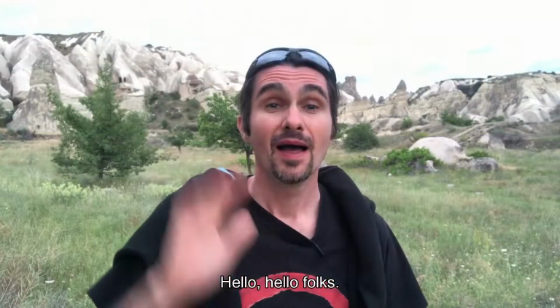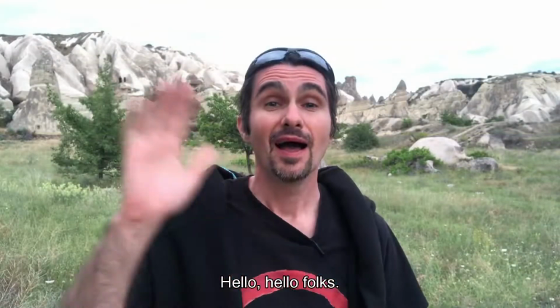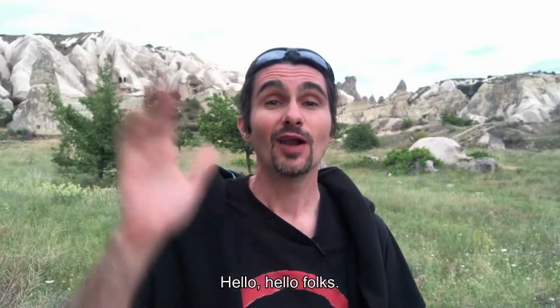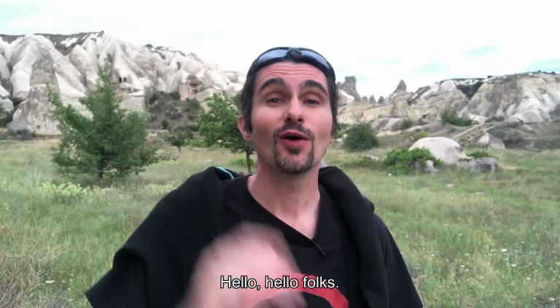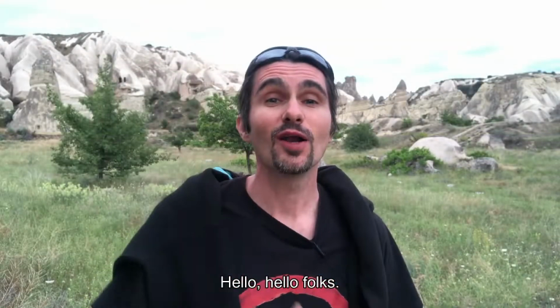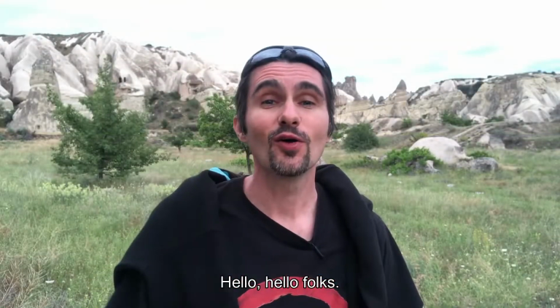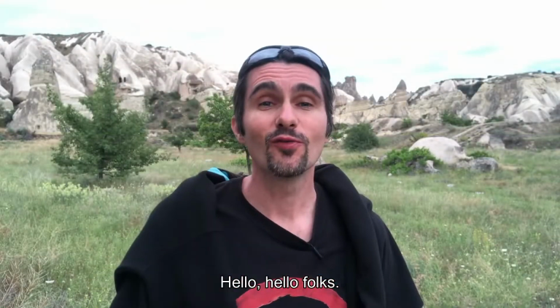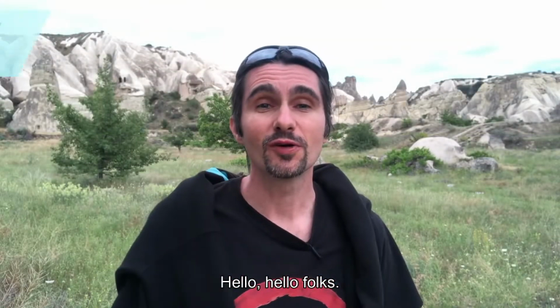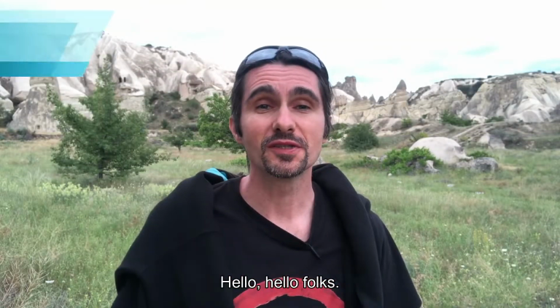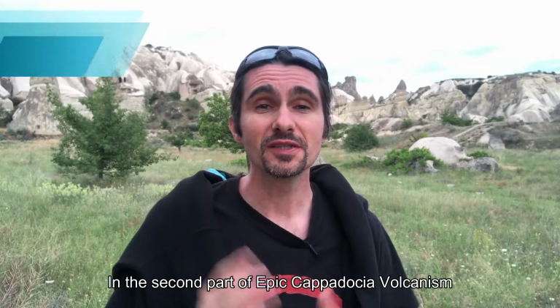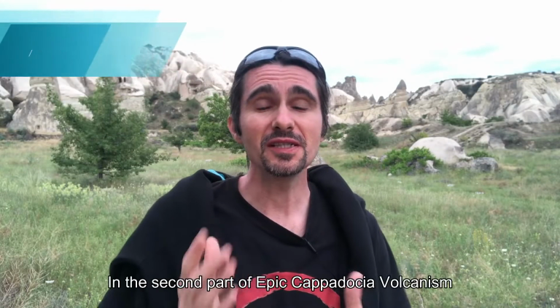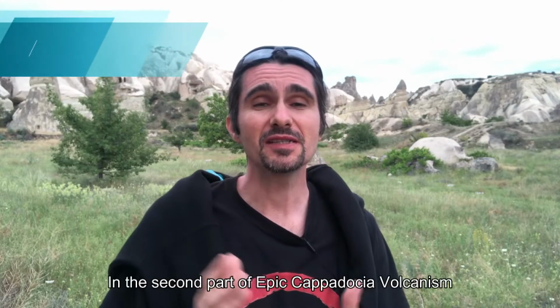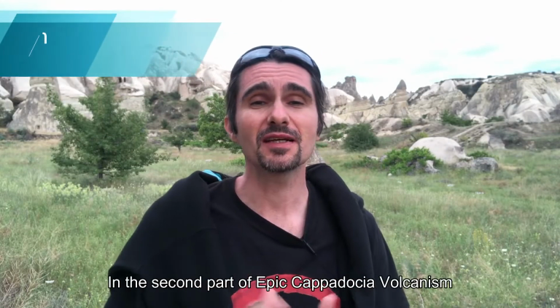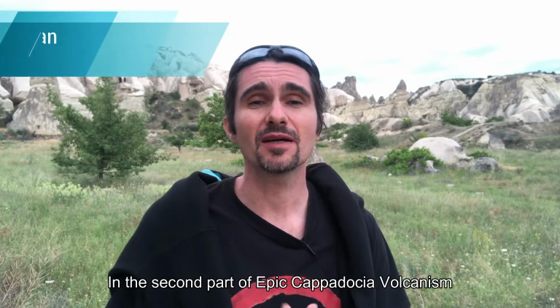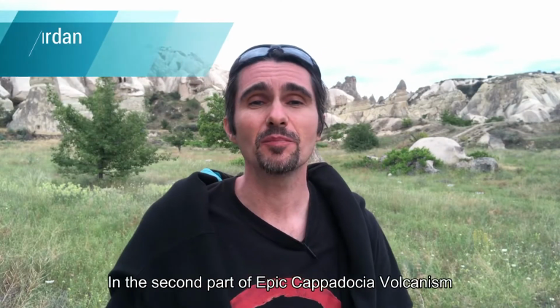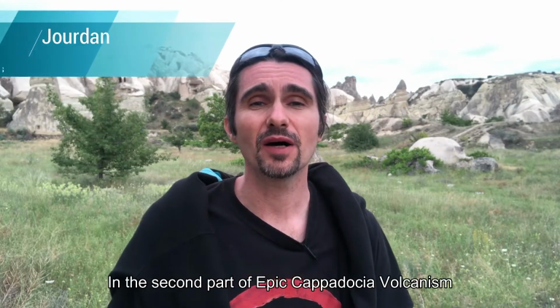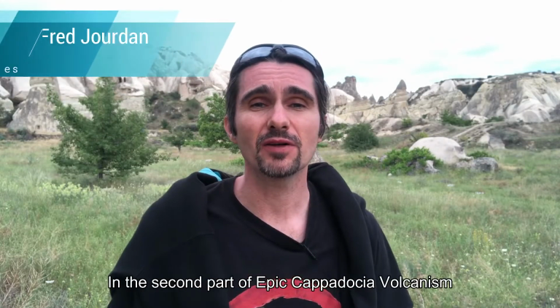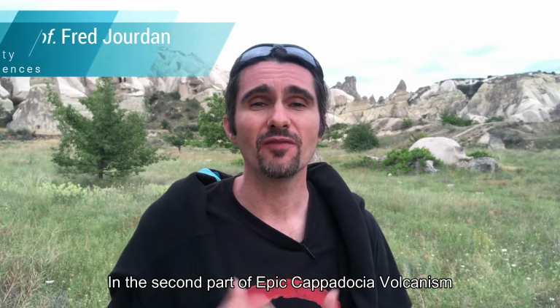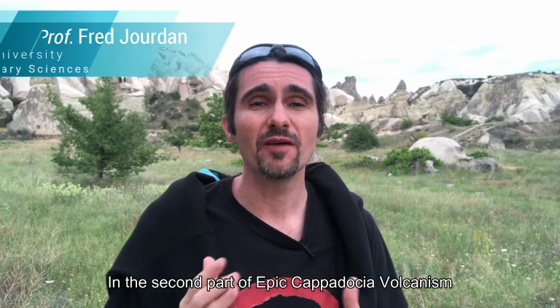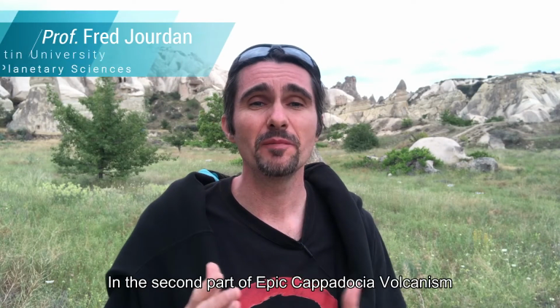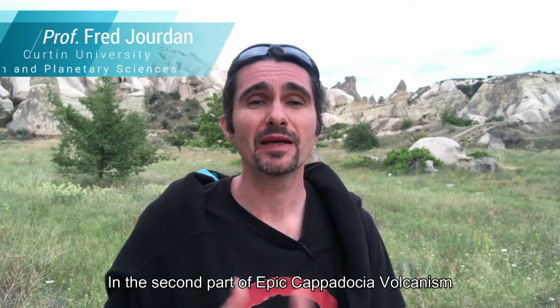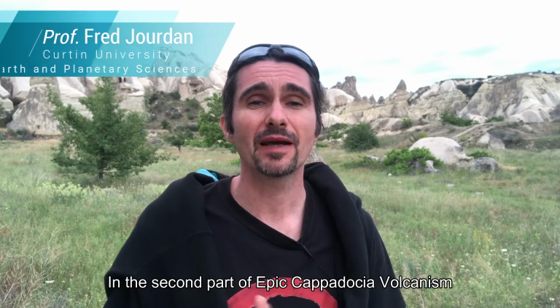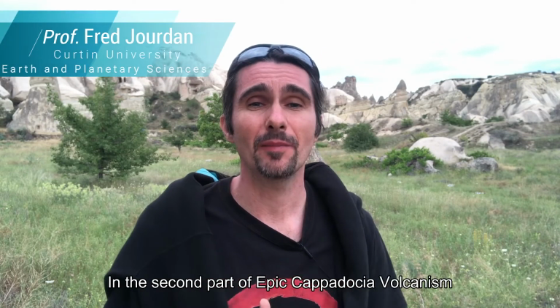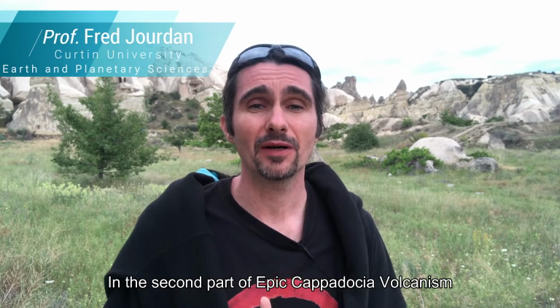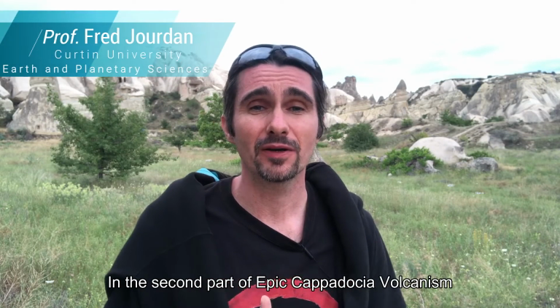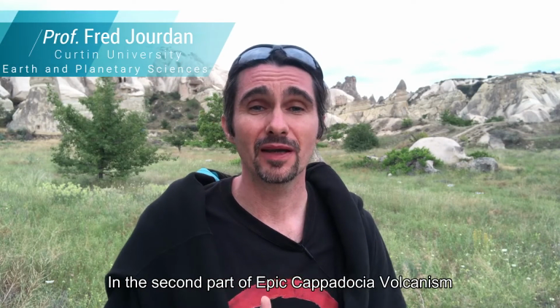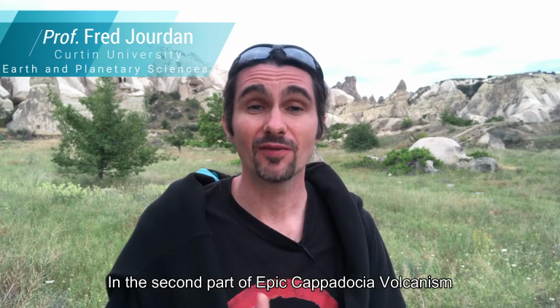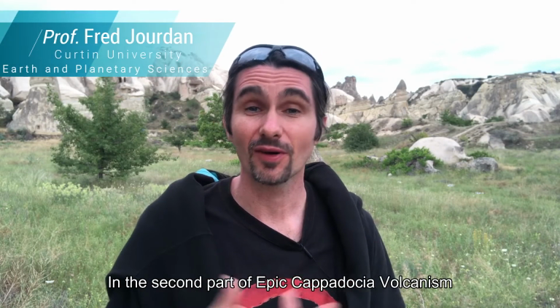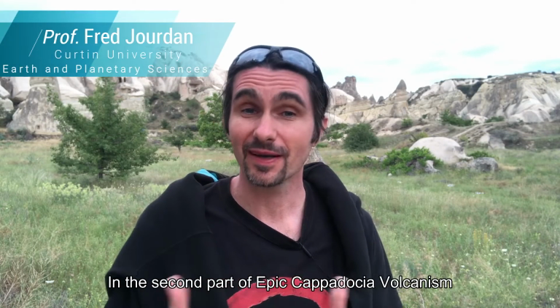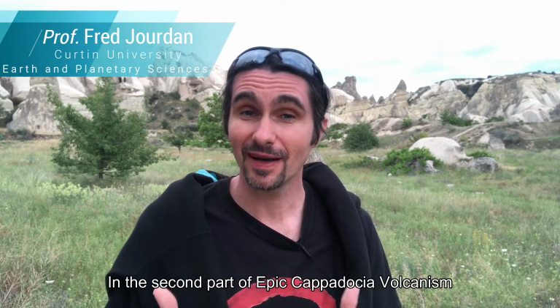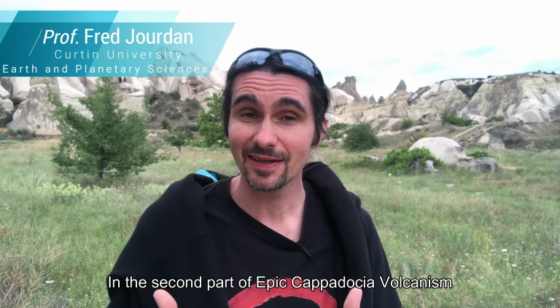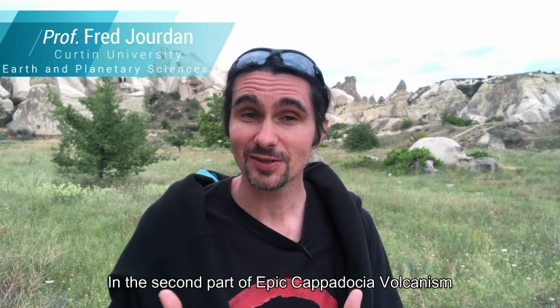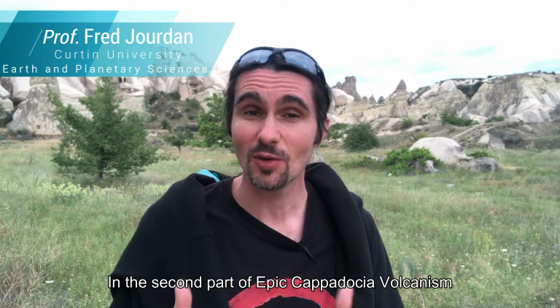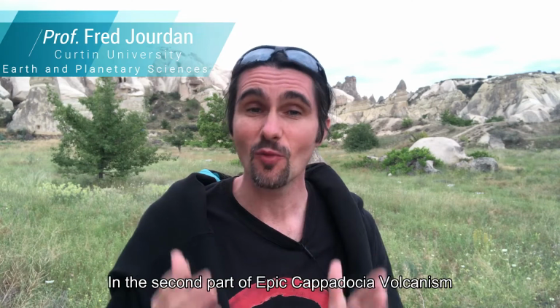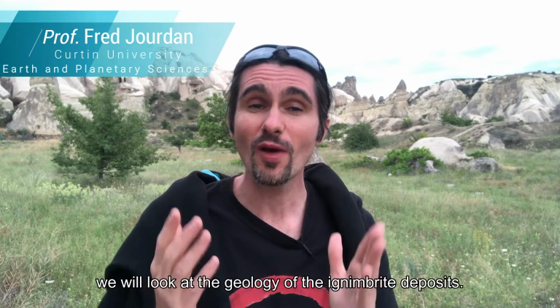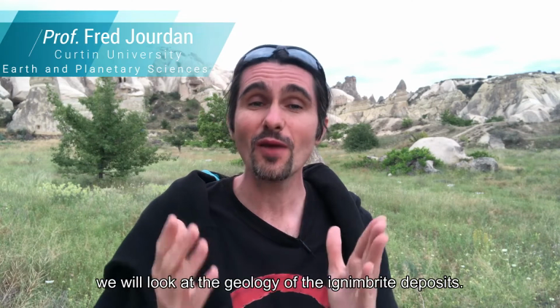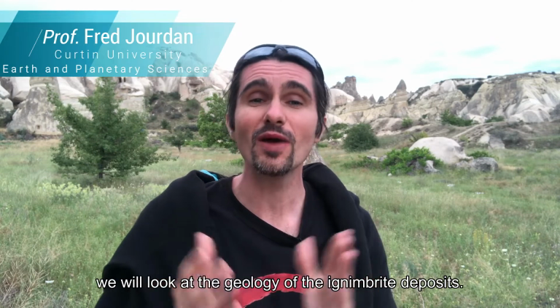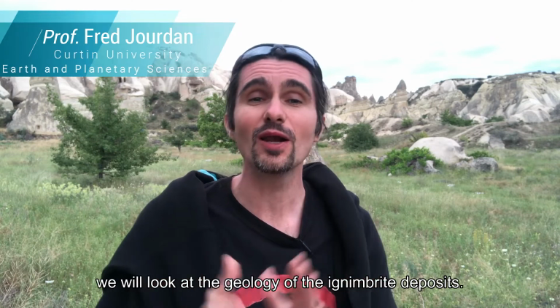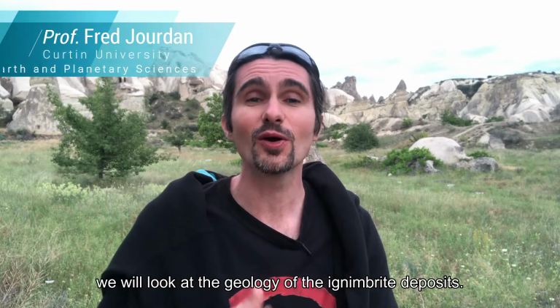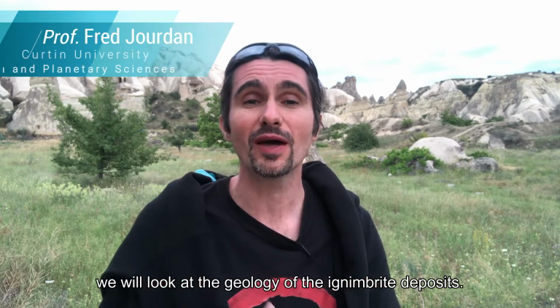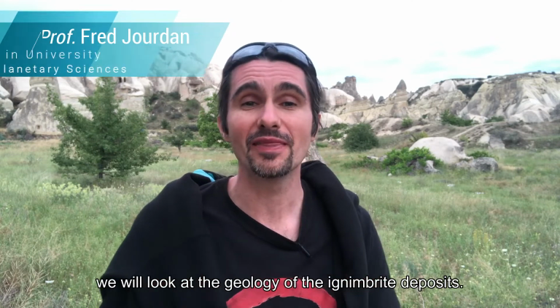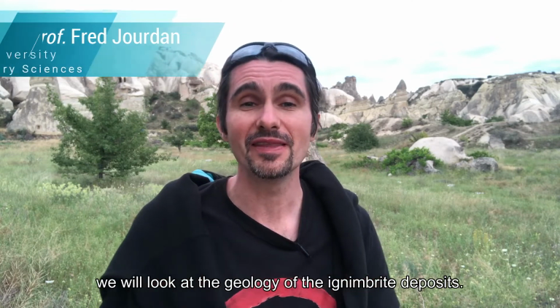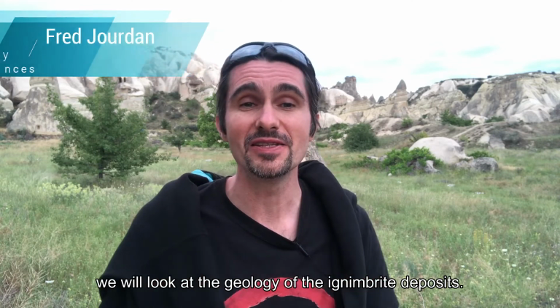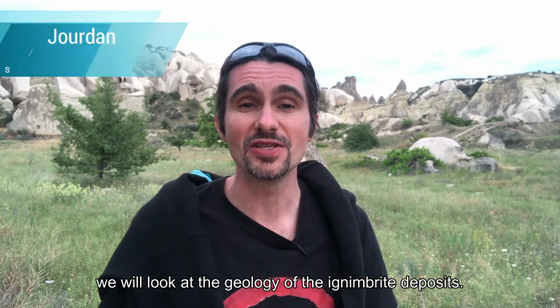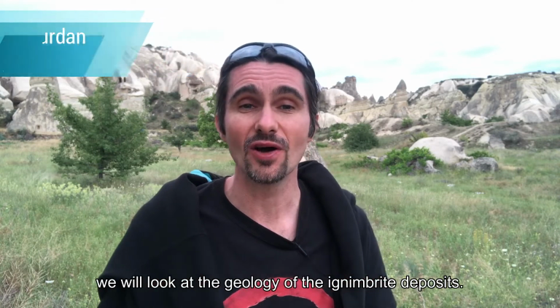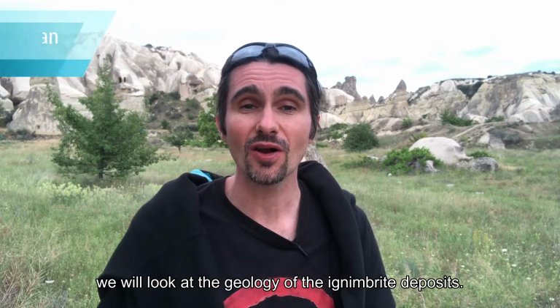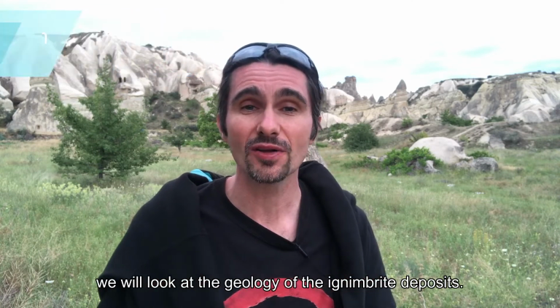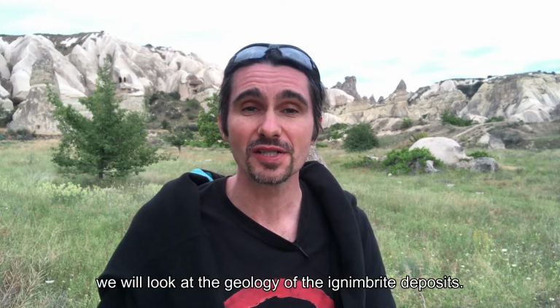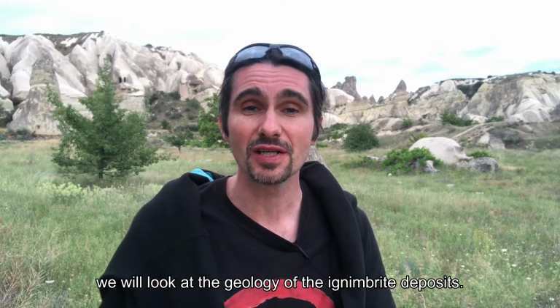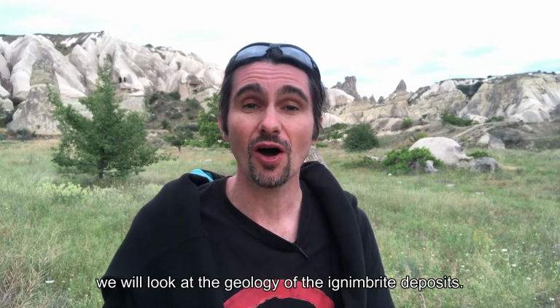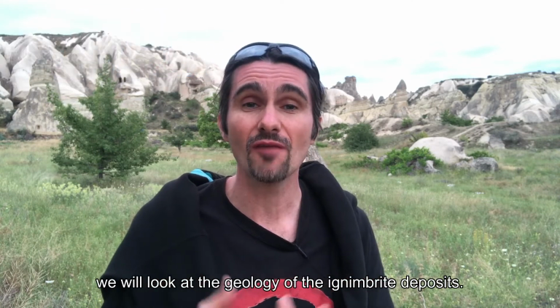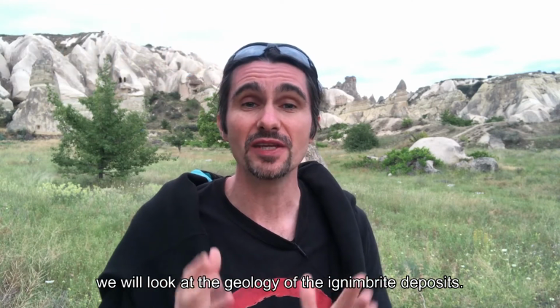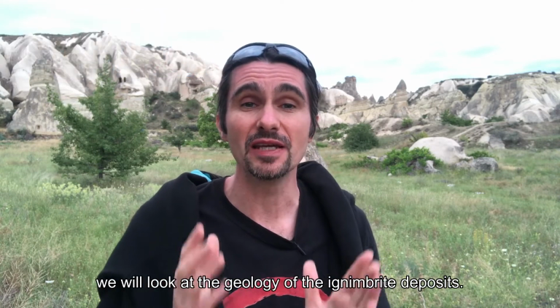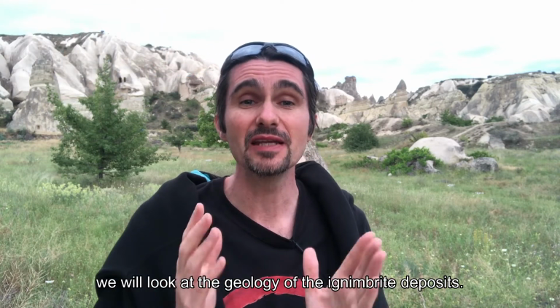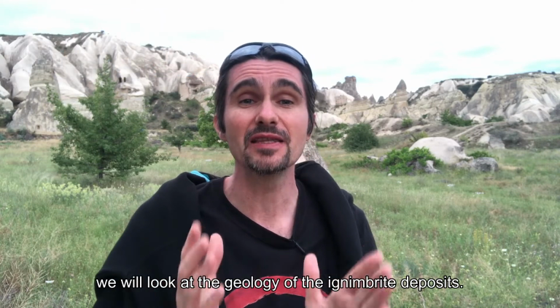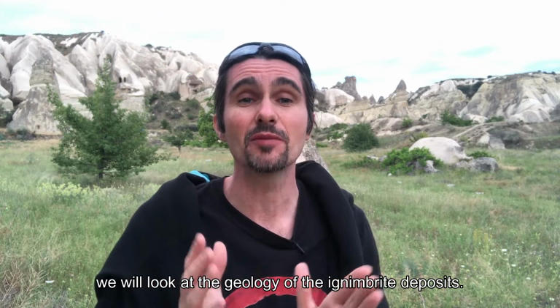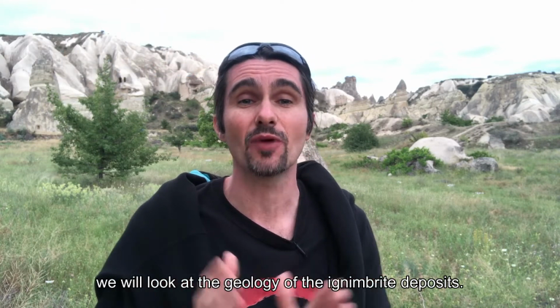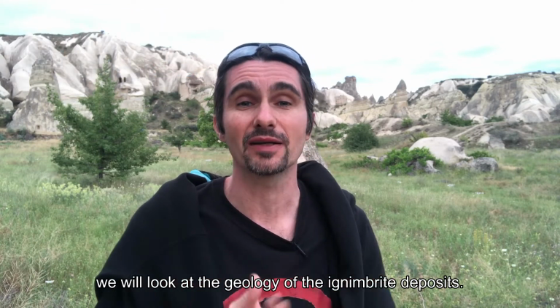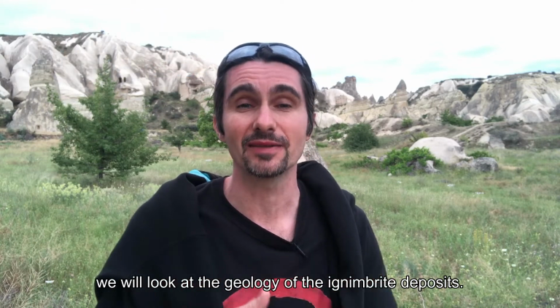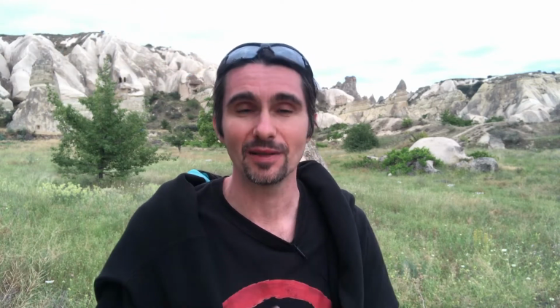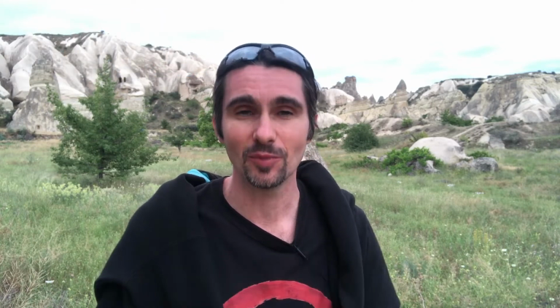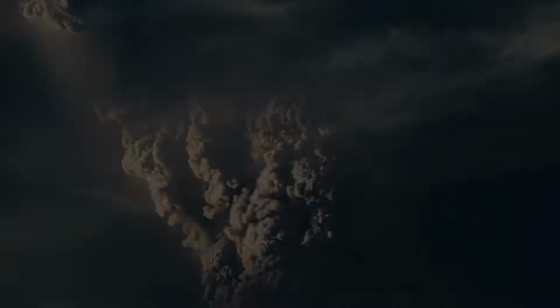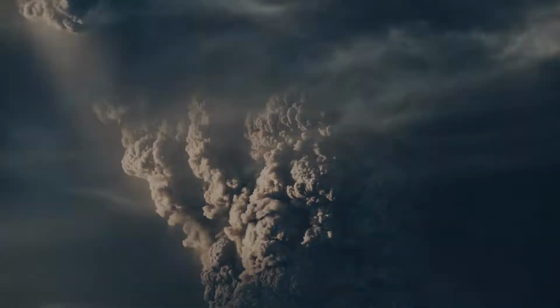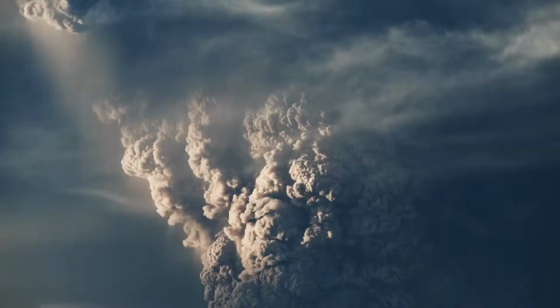Hello, hello folks! In this second part of epic Cappadocia volcanism, we will look at the geology of the ignimbrite deposits.